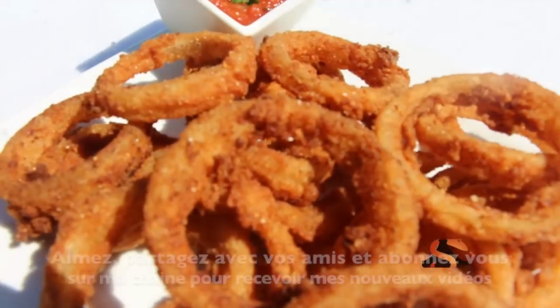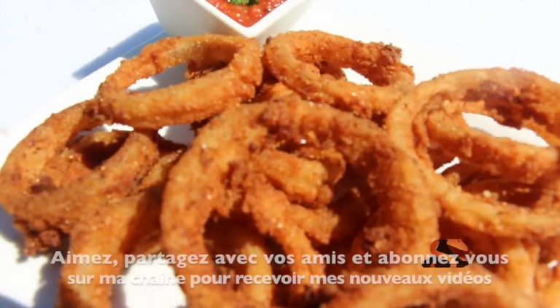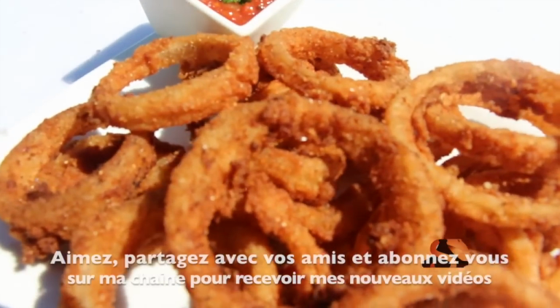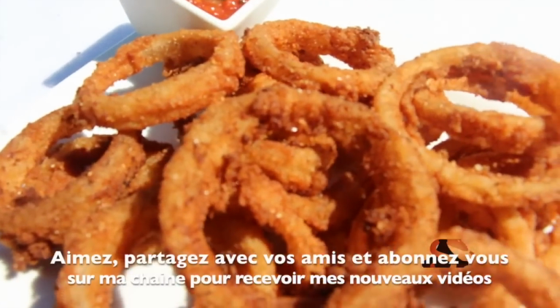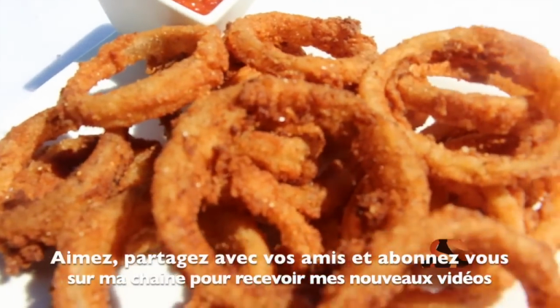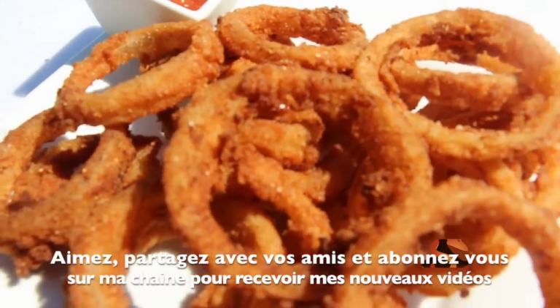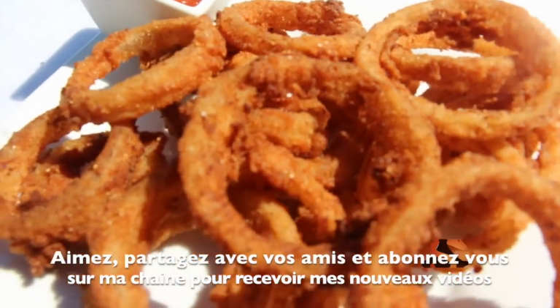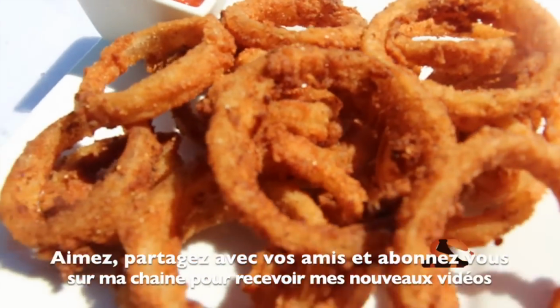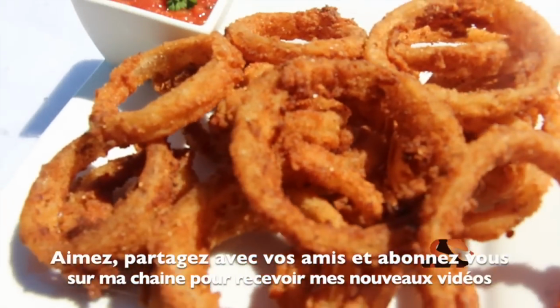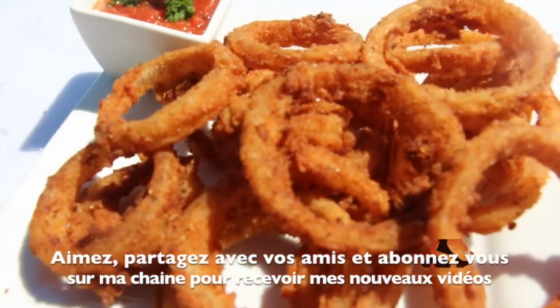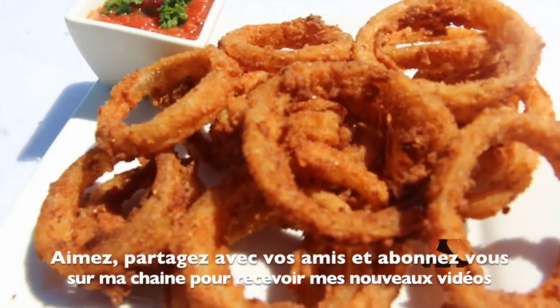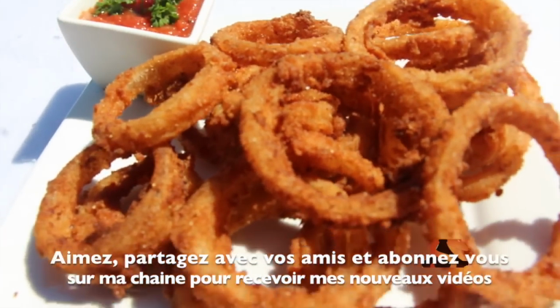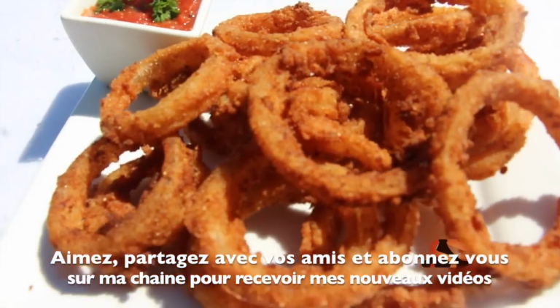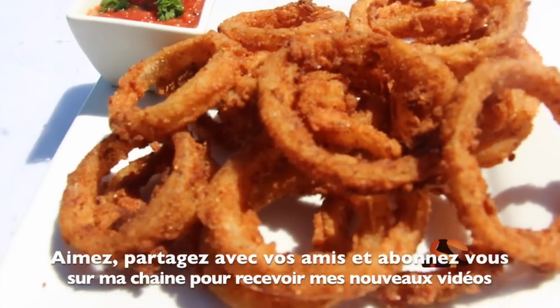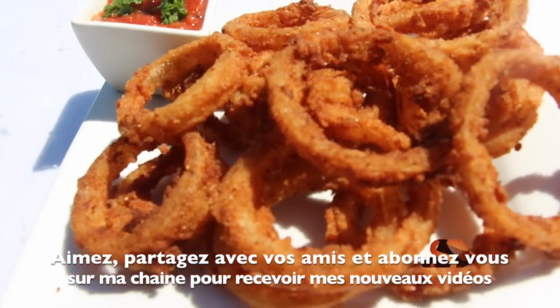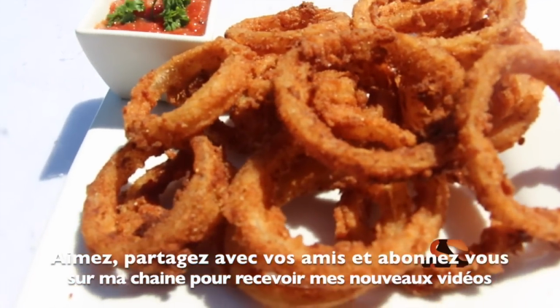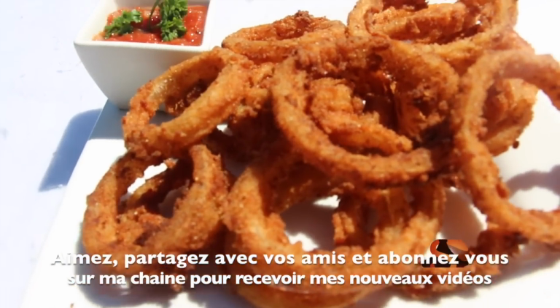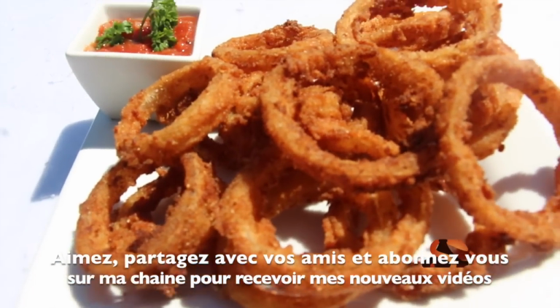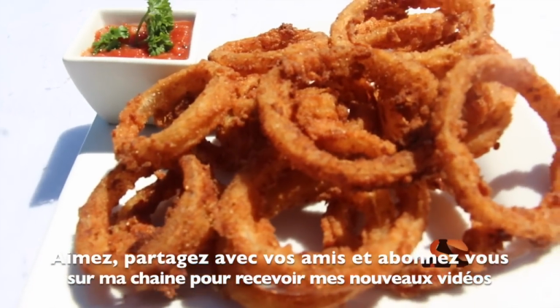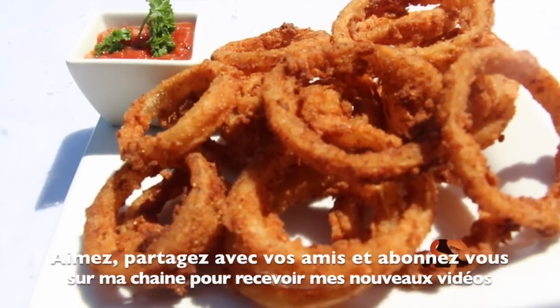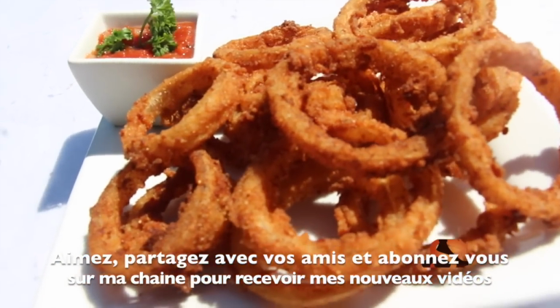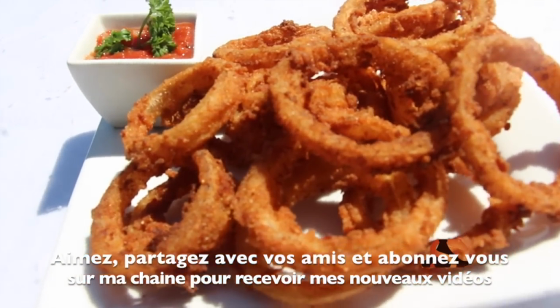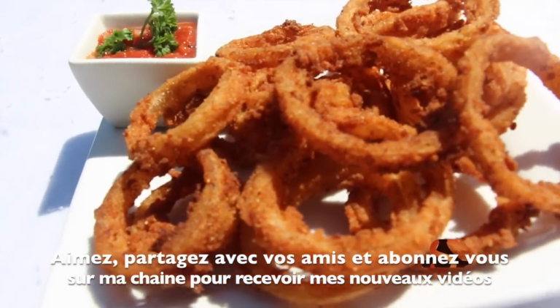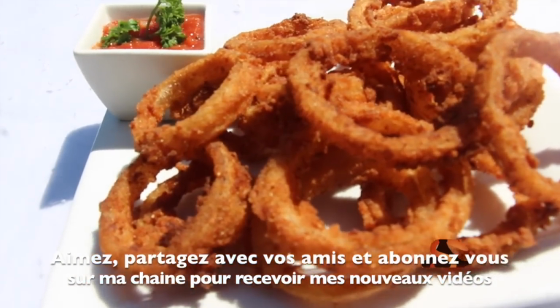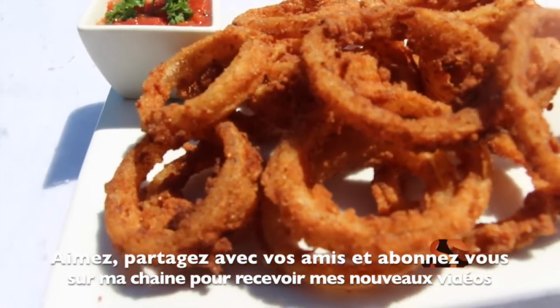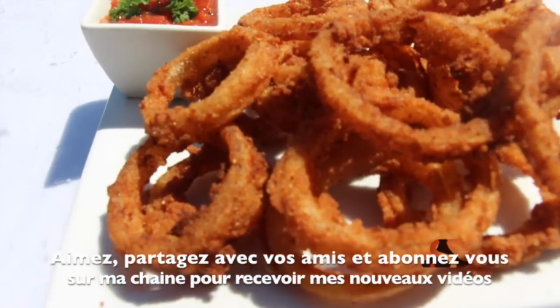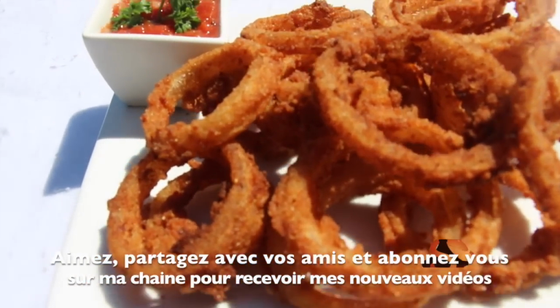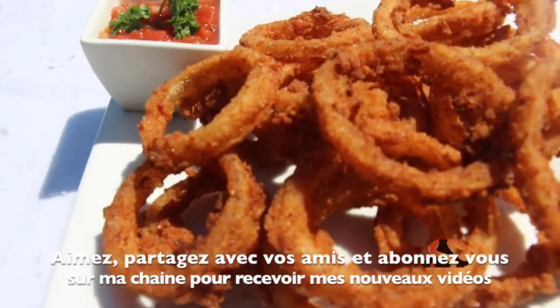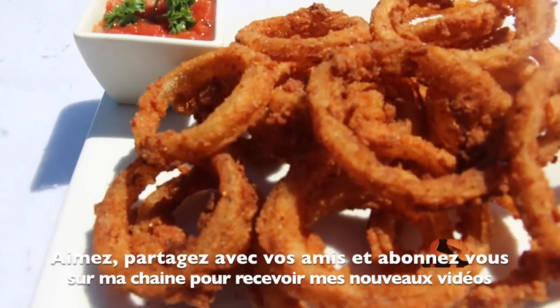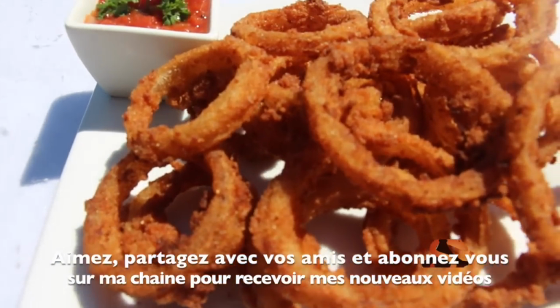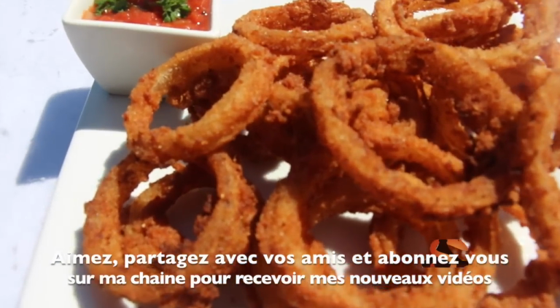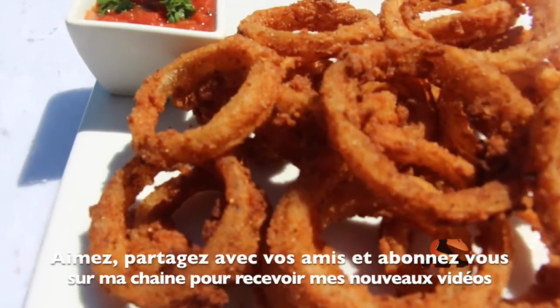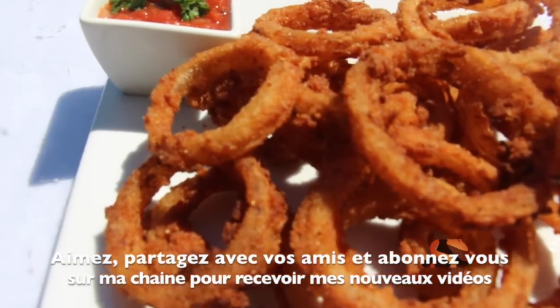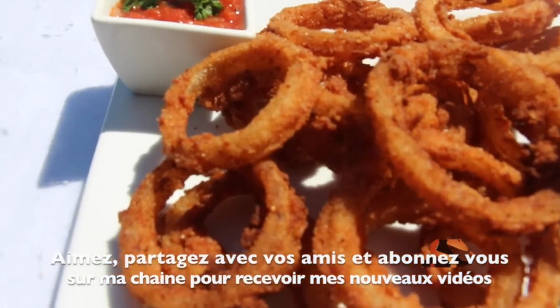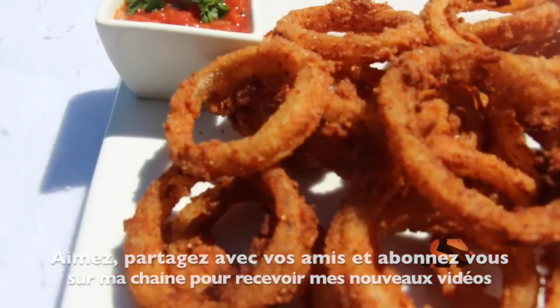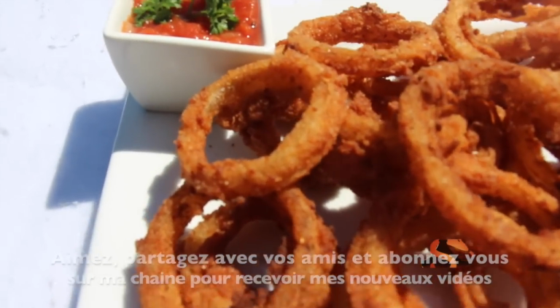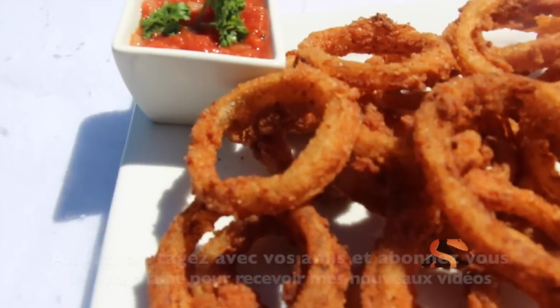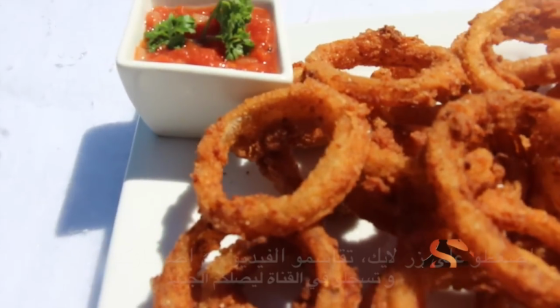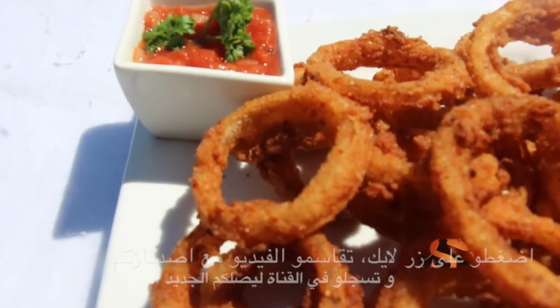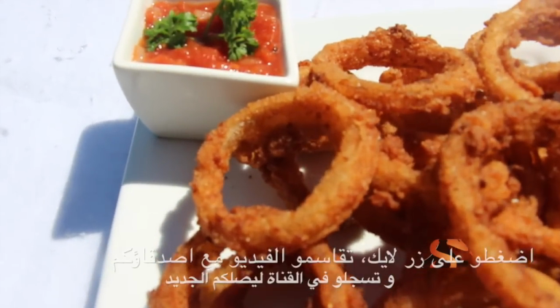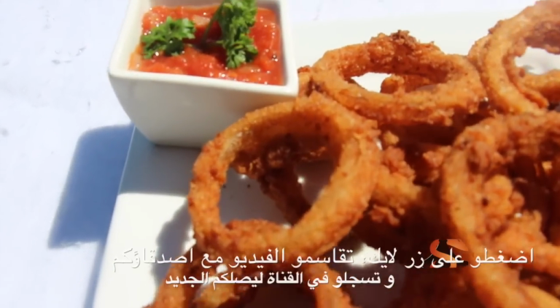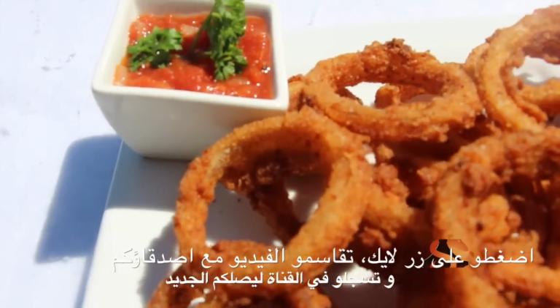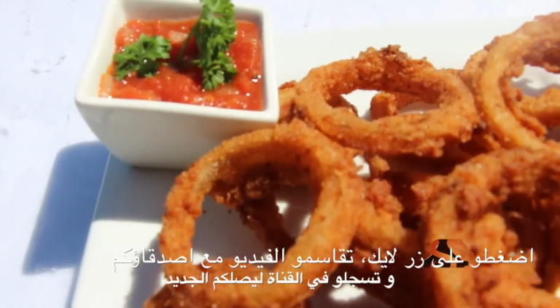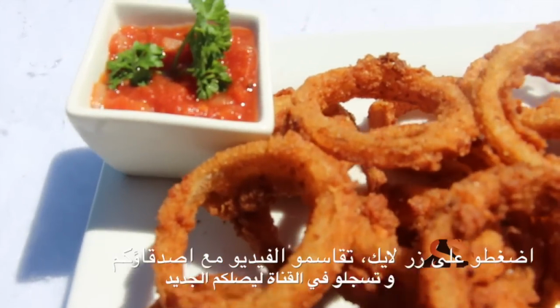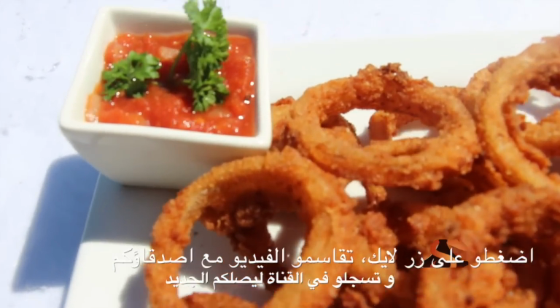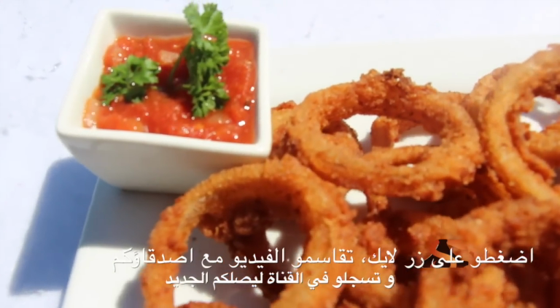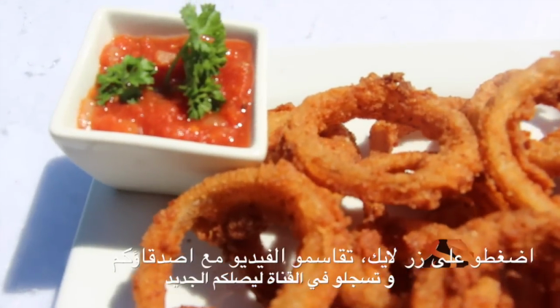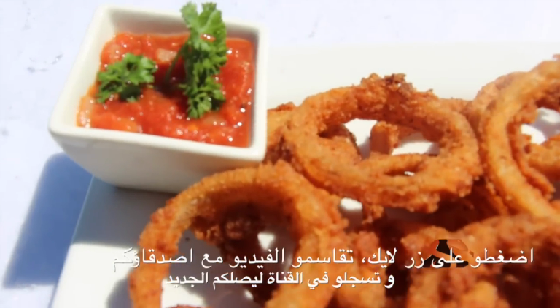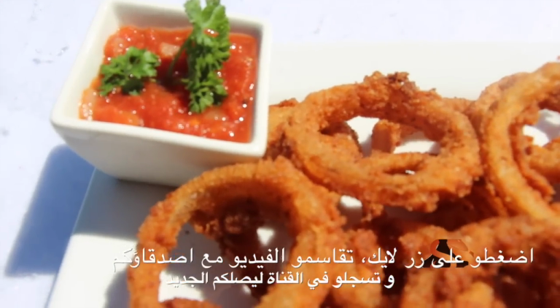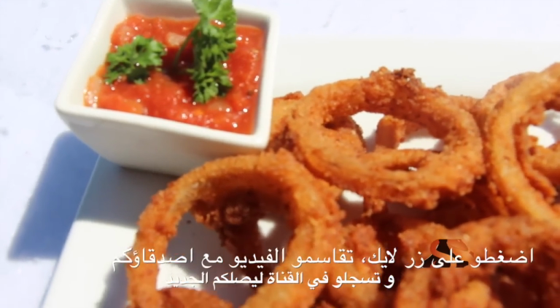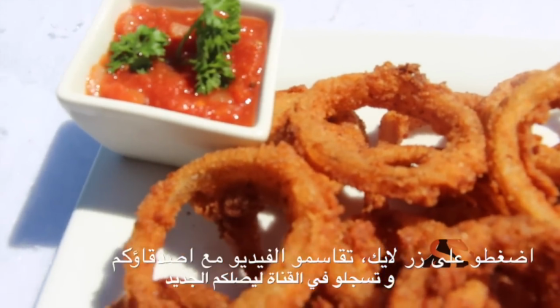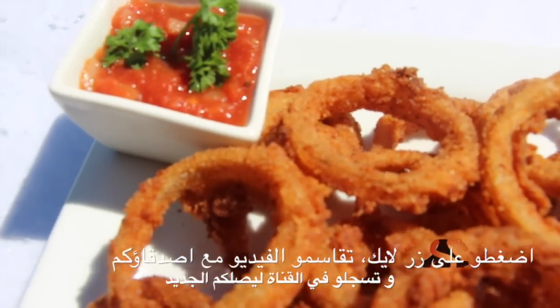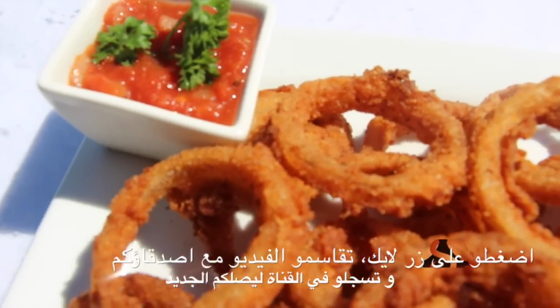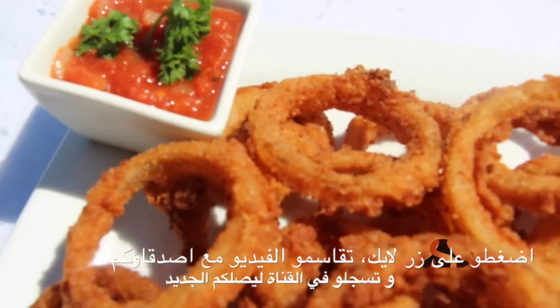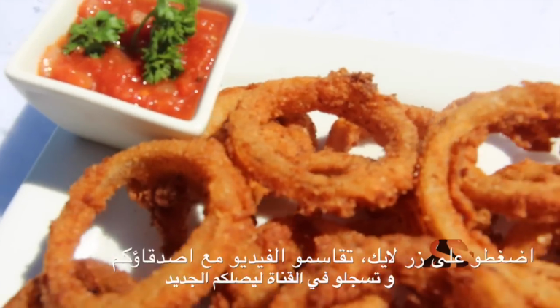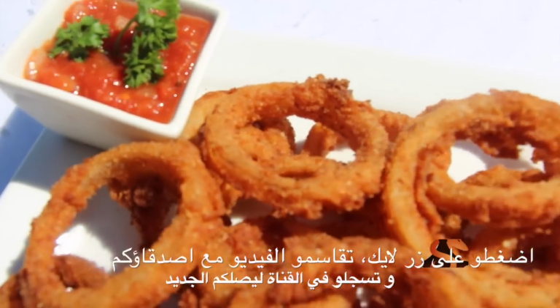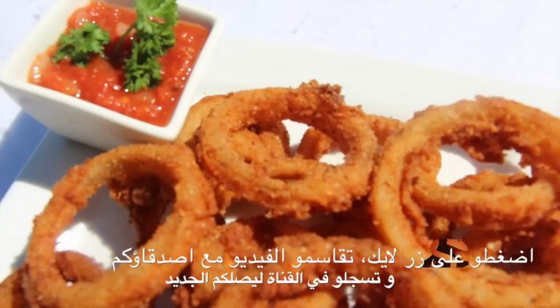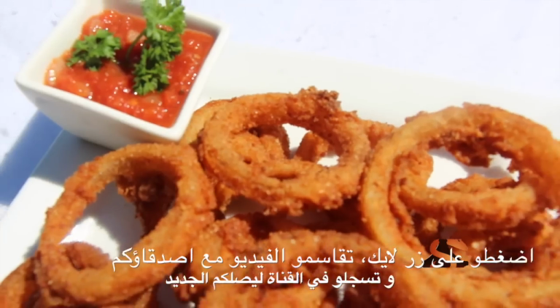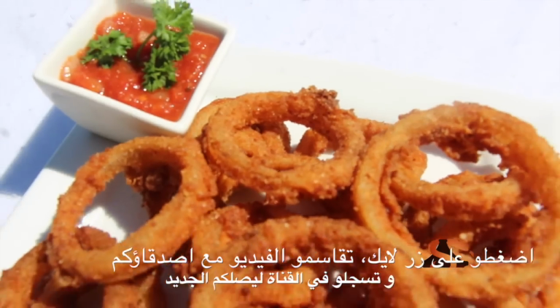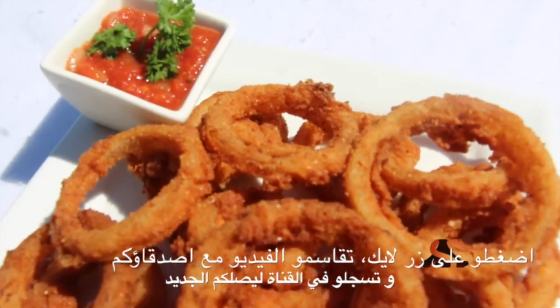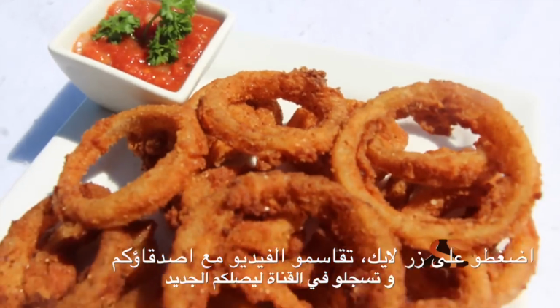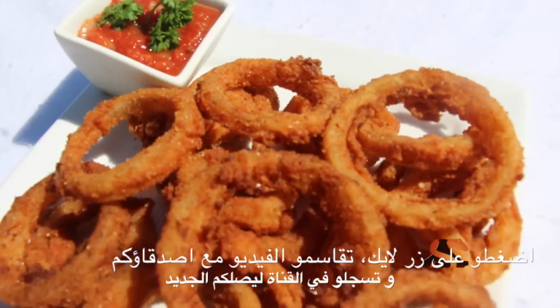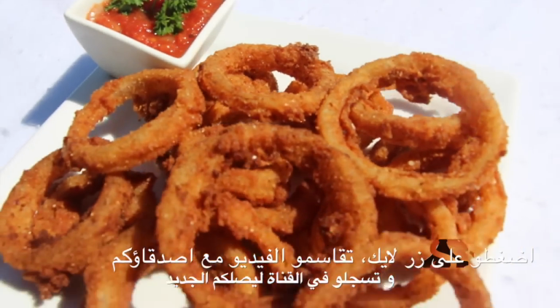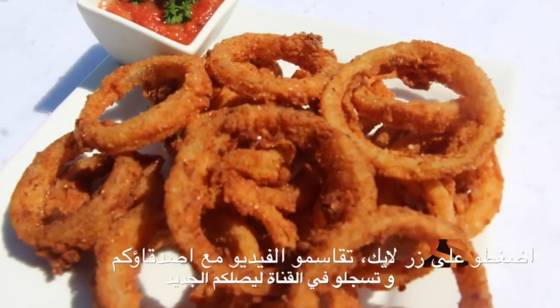For the easy way, do not add soda water. Like and share with your friends, and subscribe to my channel to receive my new videos.